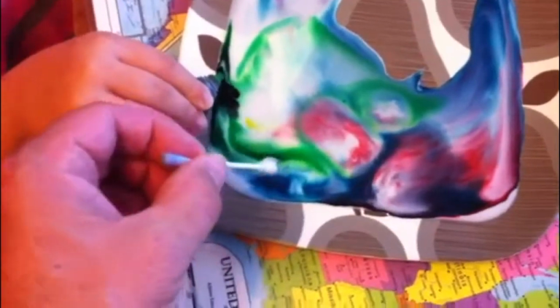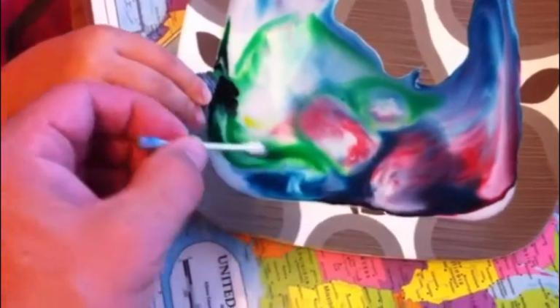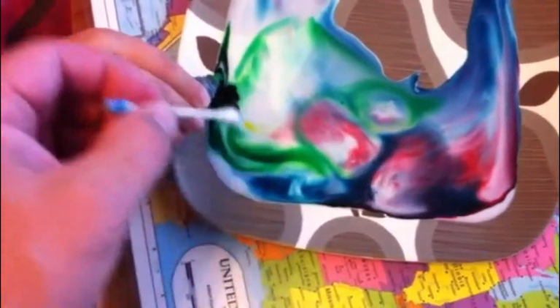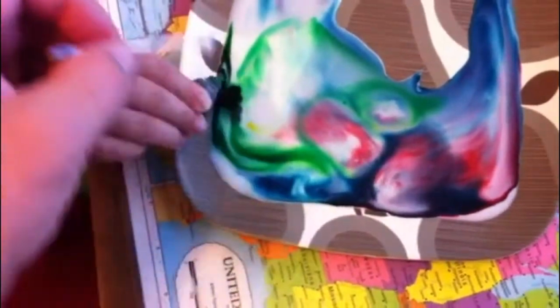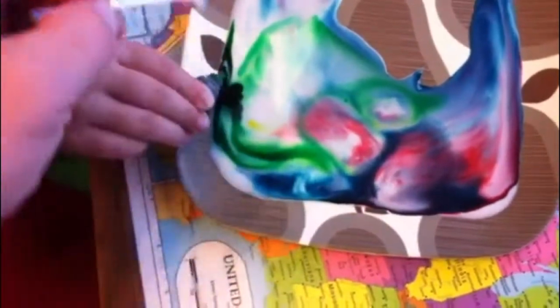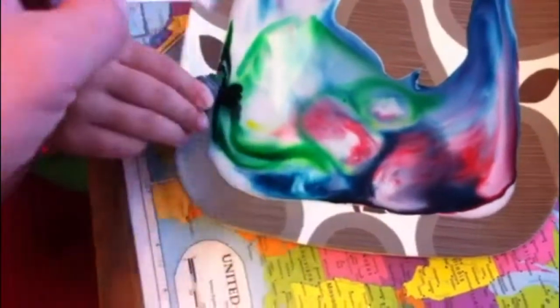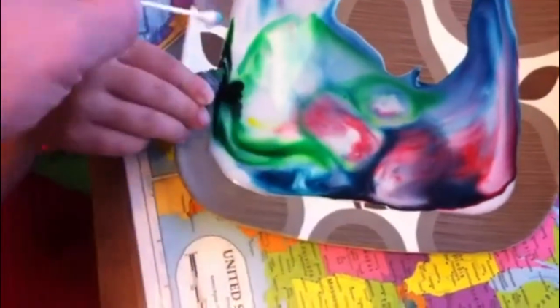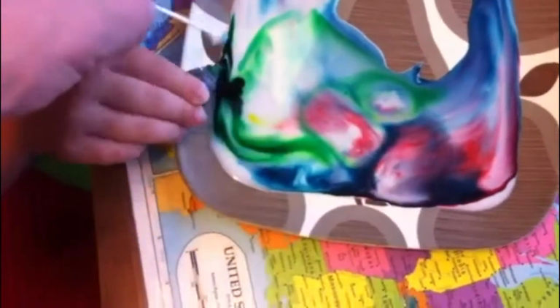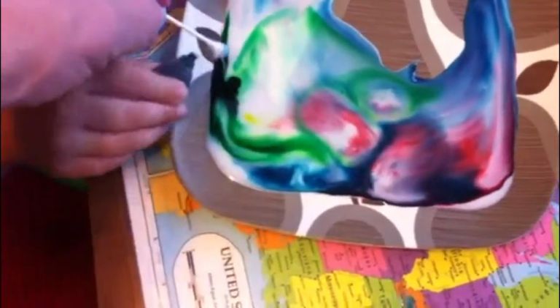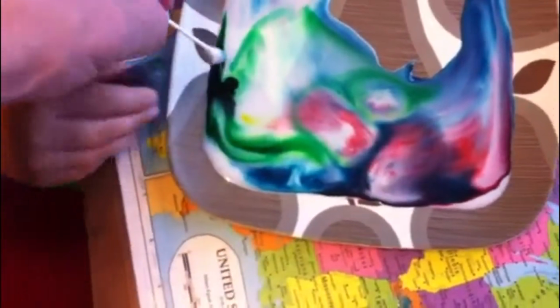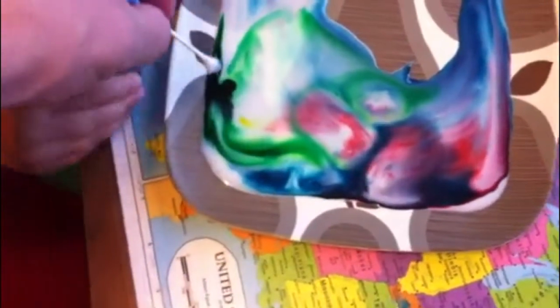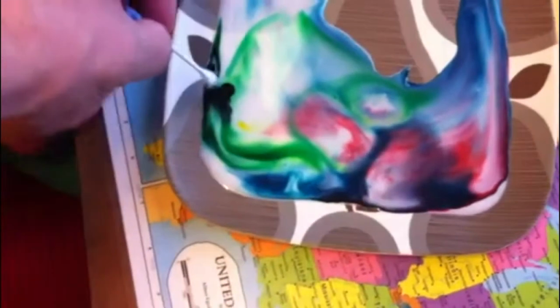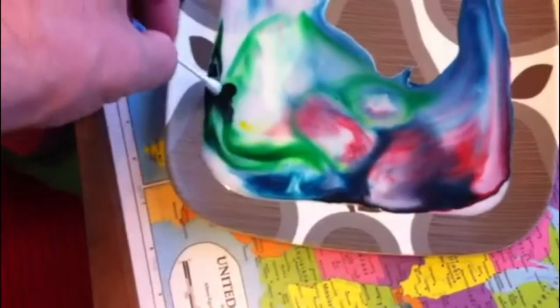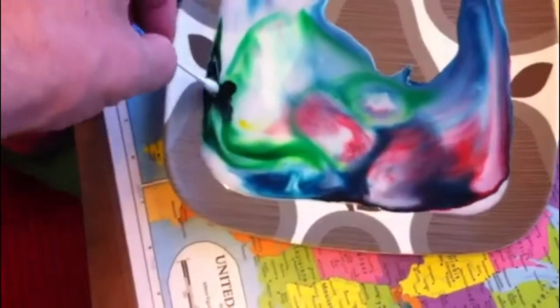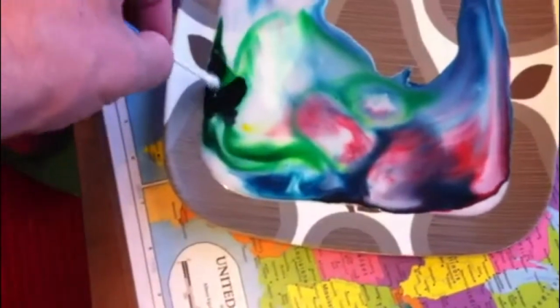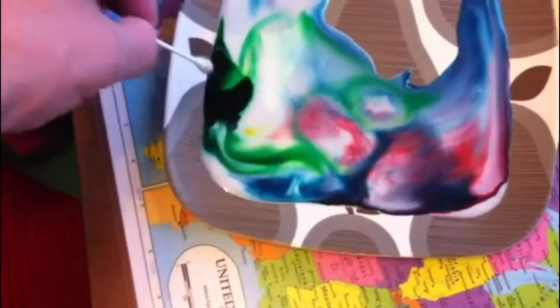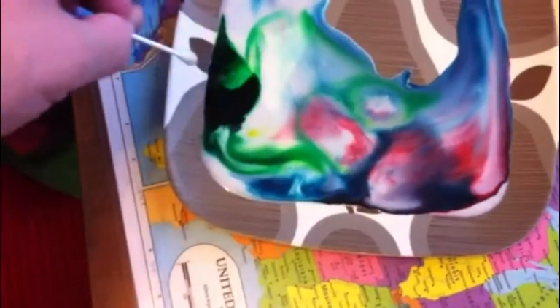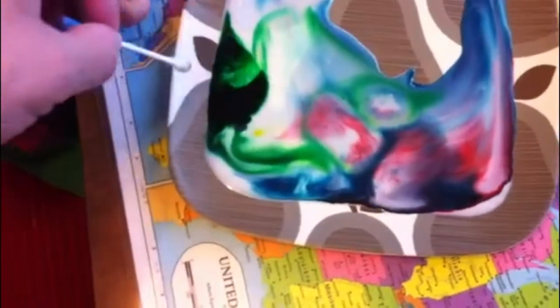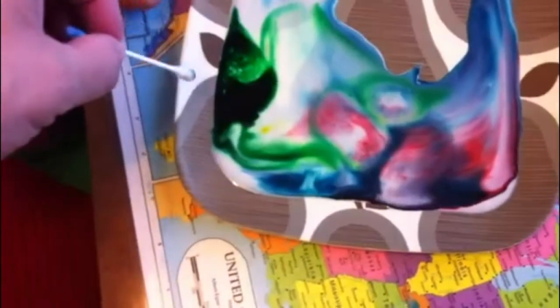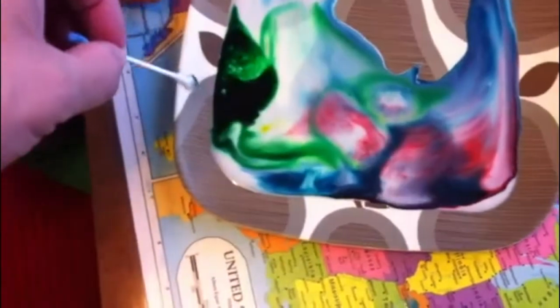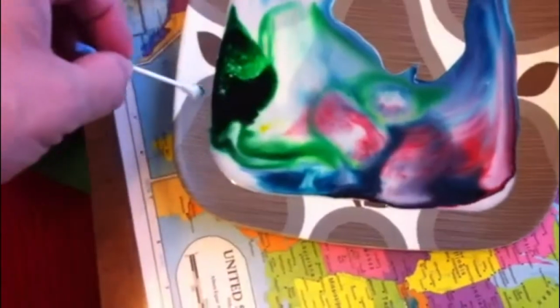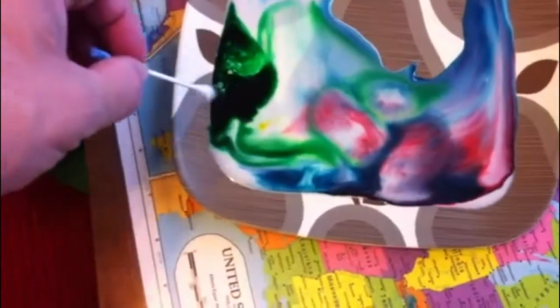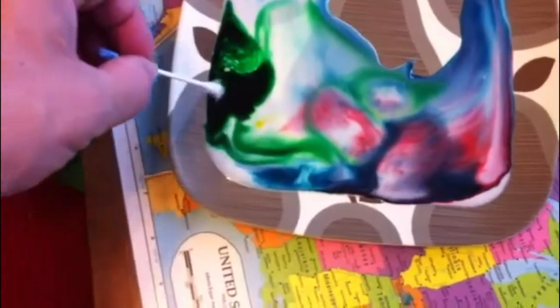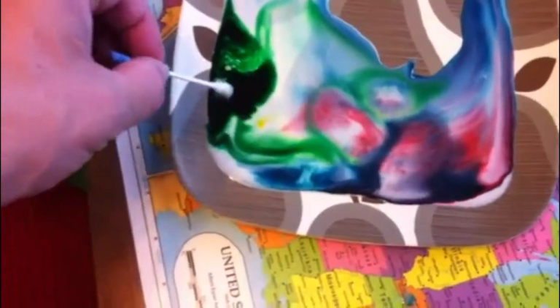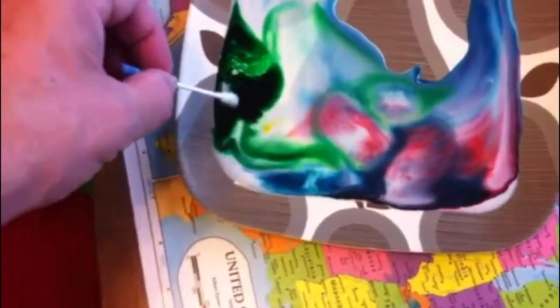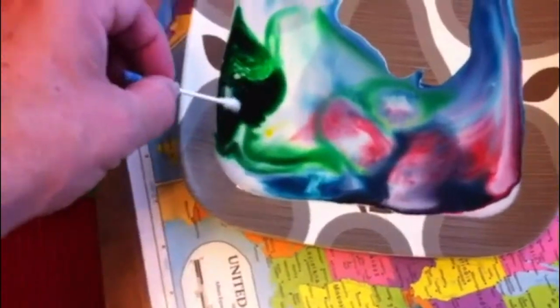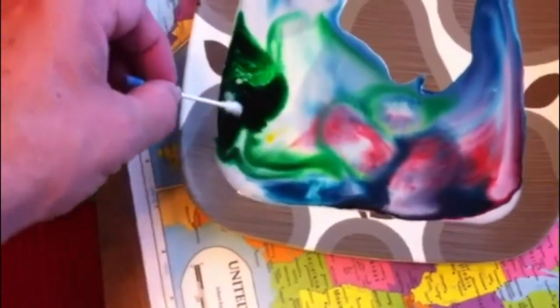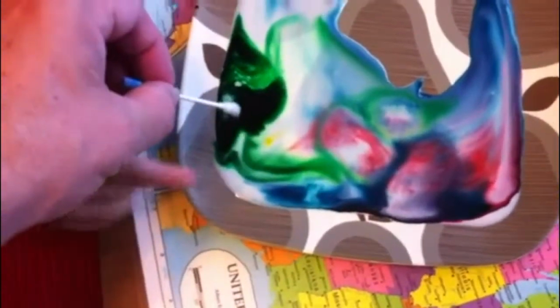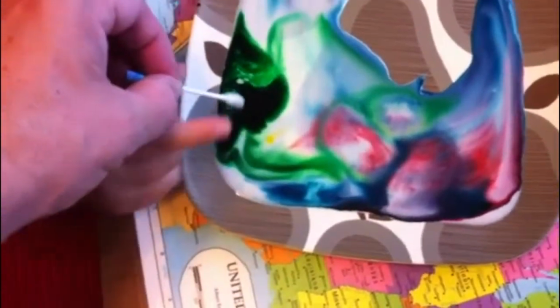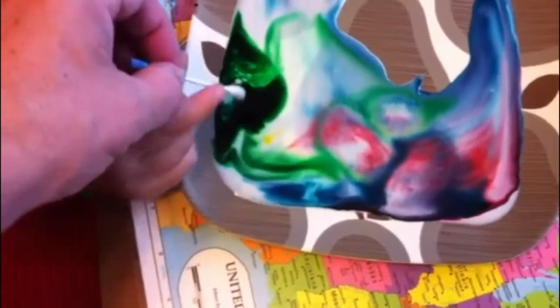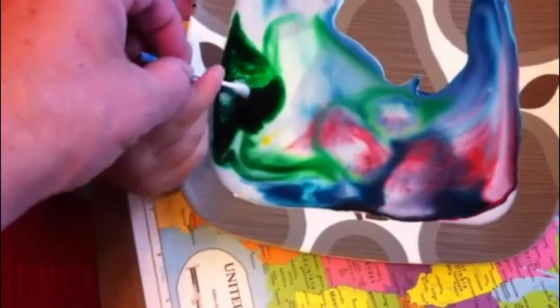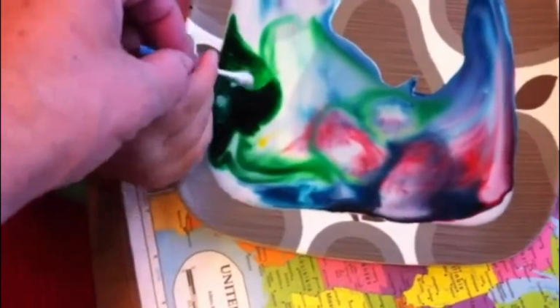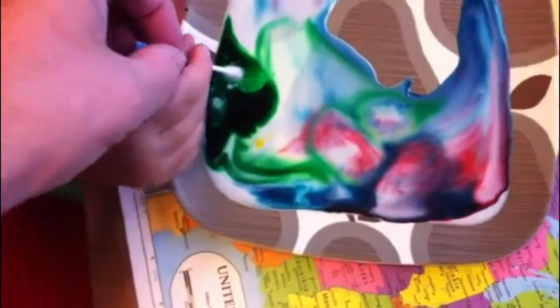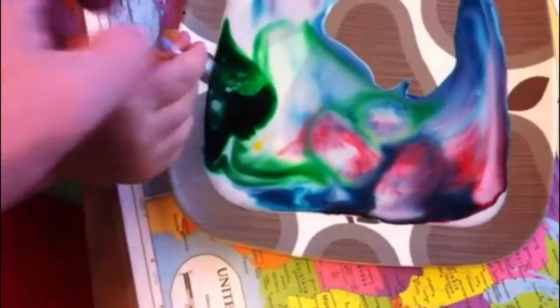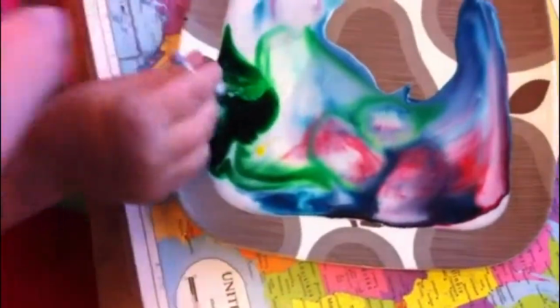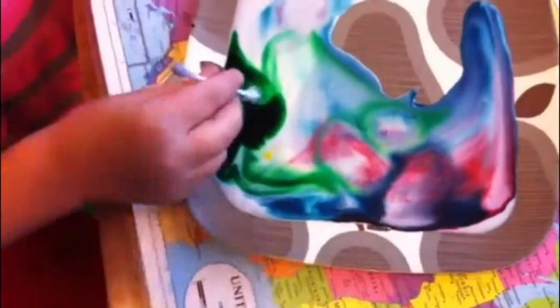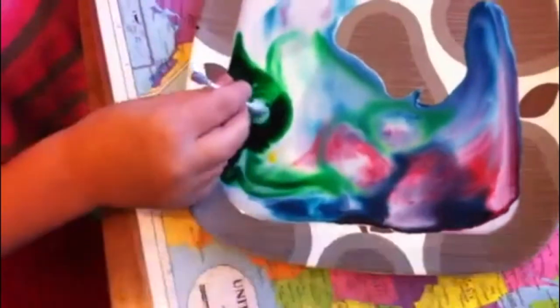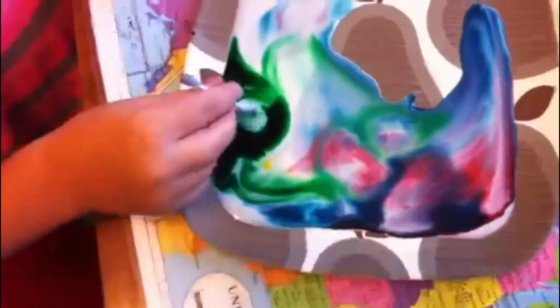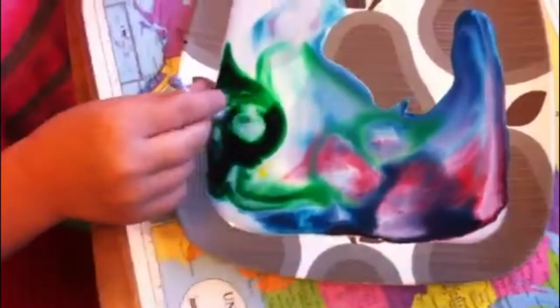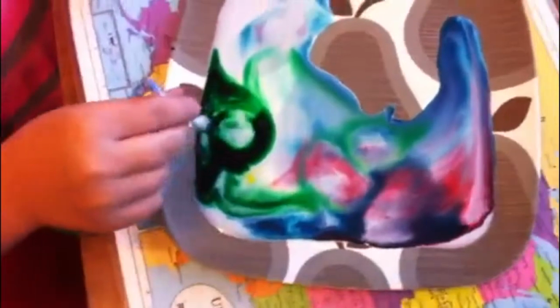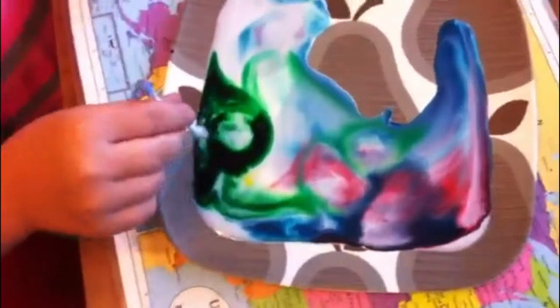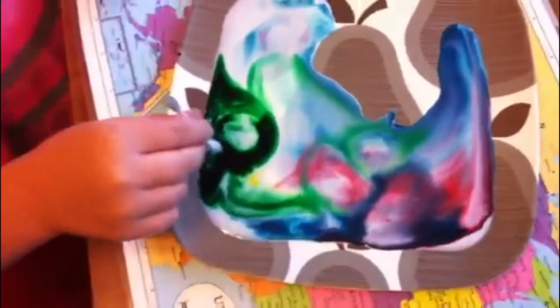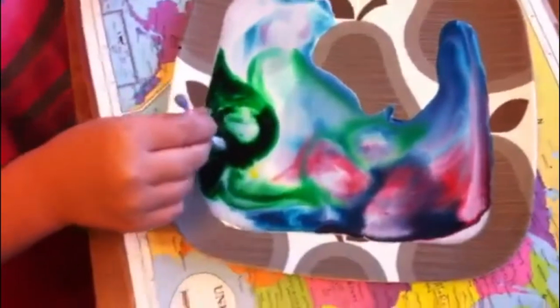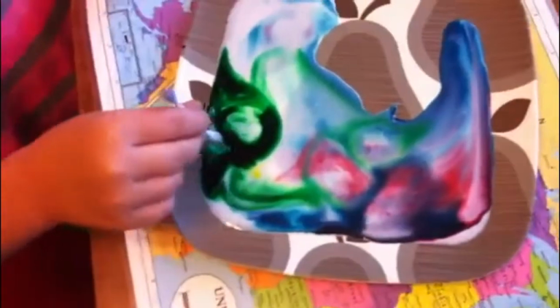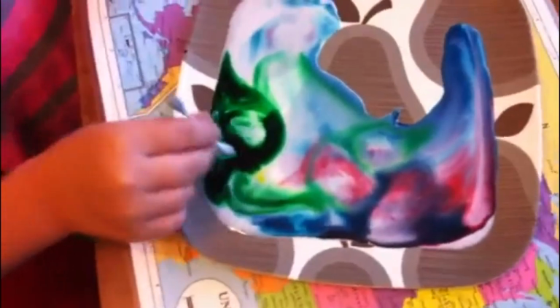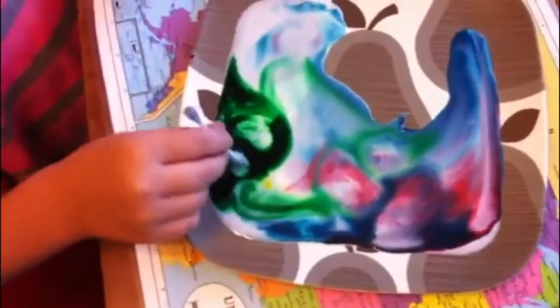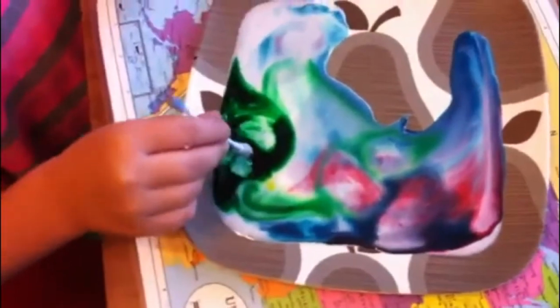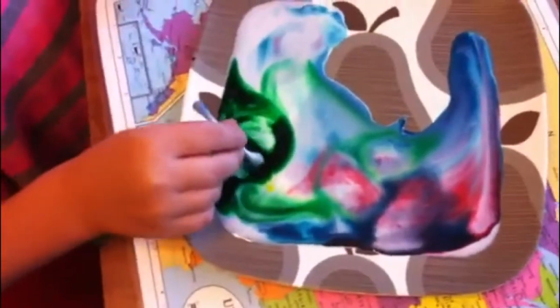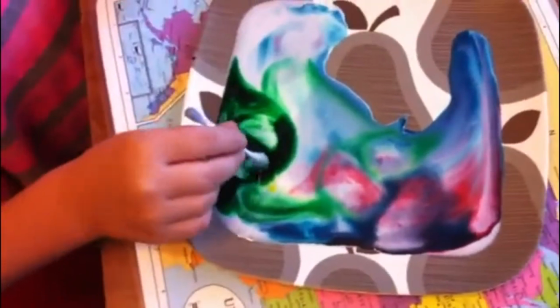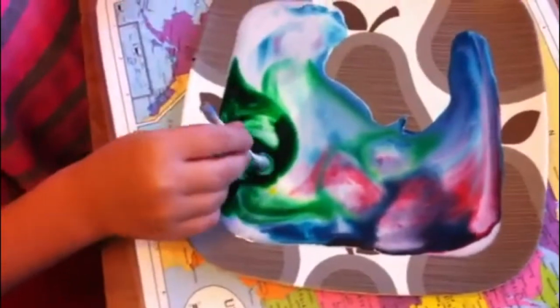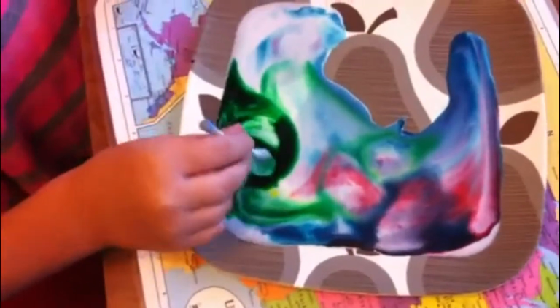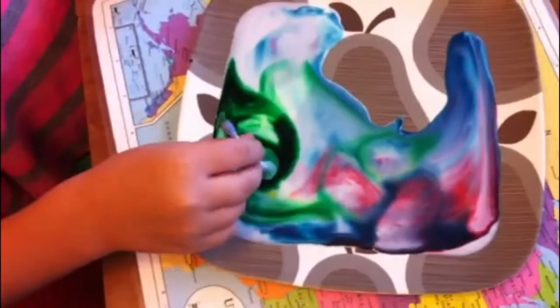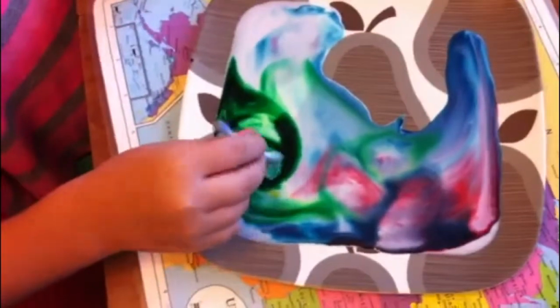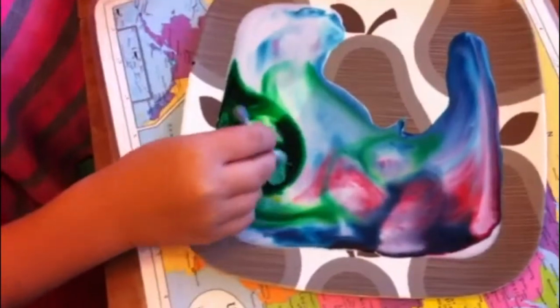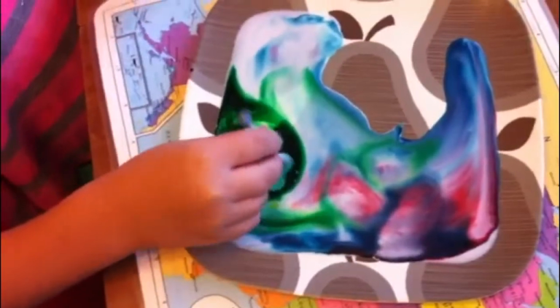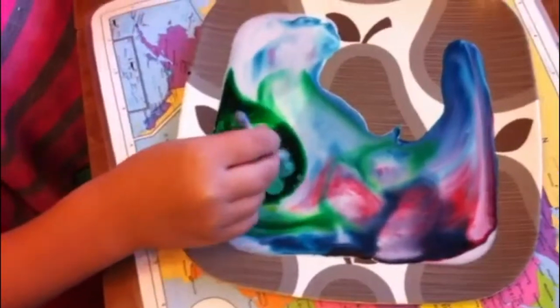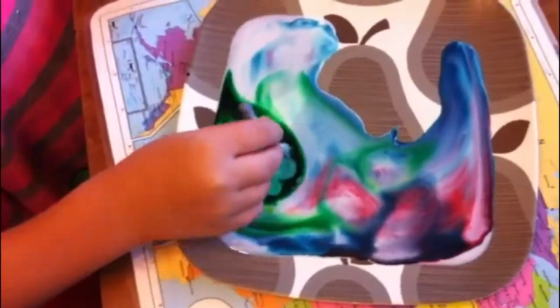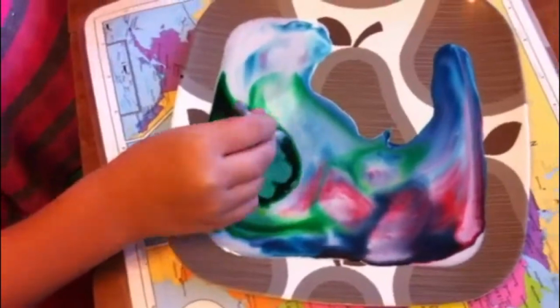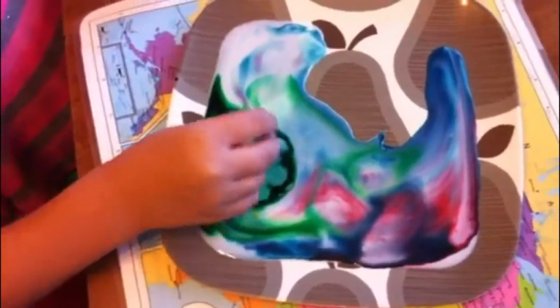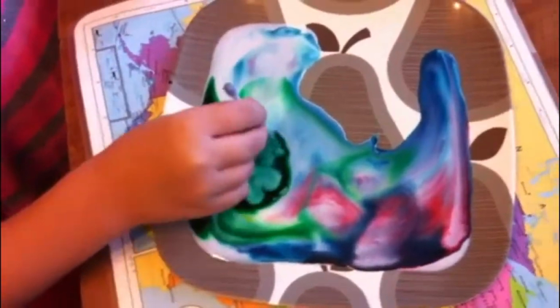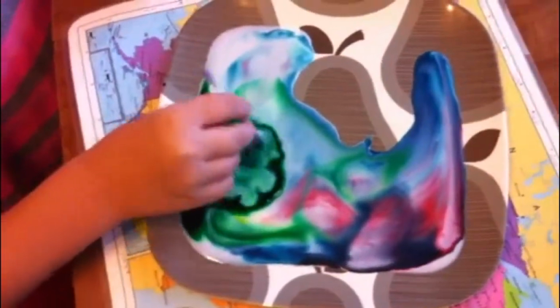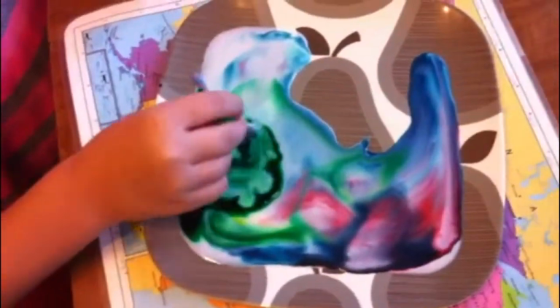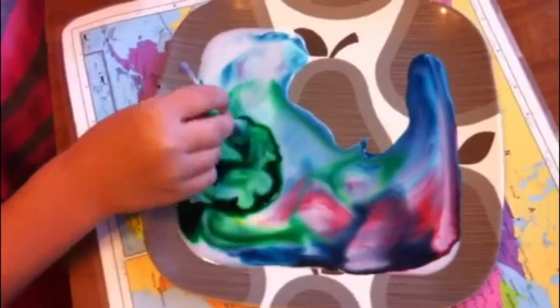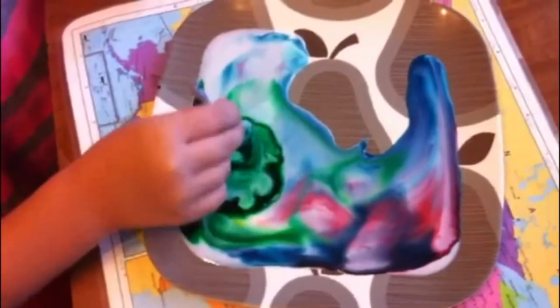Here you go. No more in the color. In my picture, how many men are there? In each picture? One. Good job.